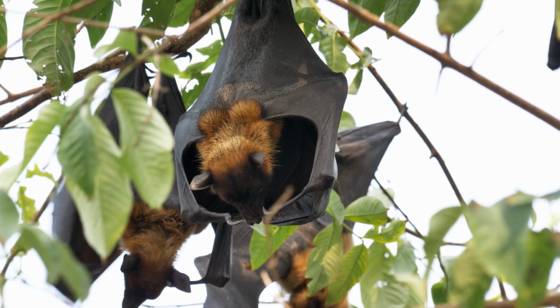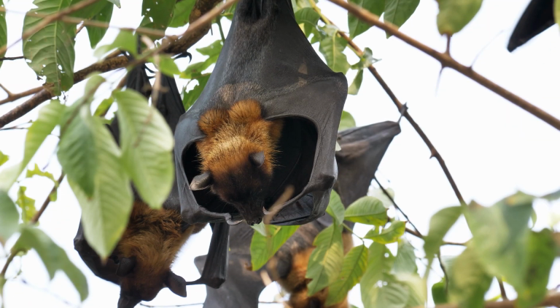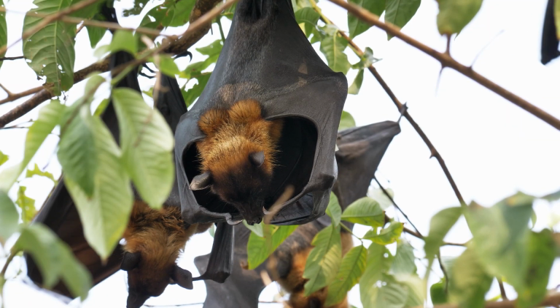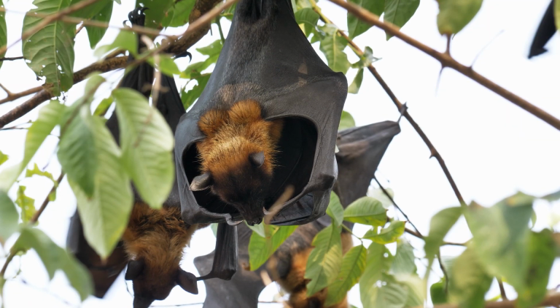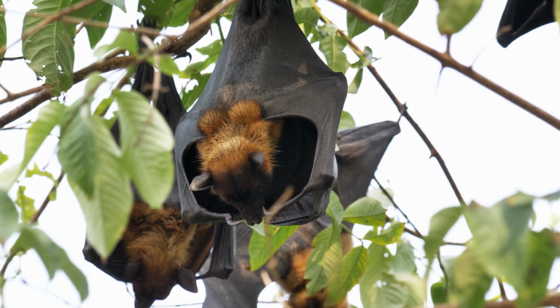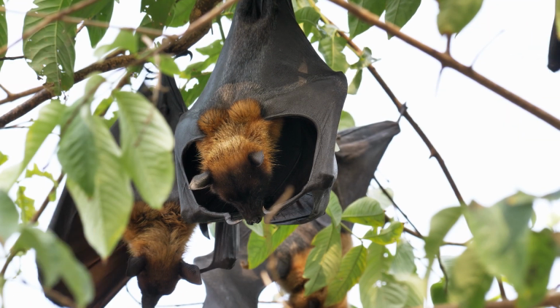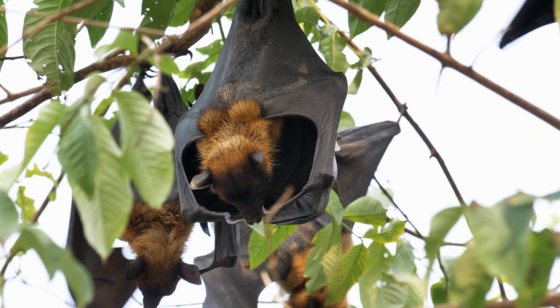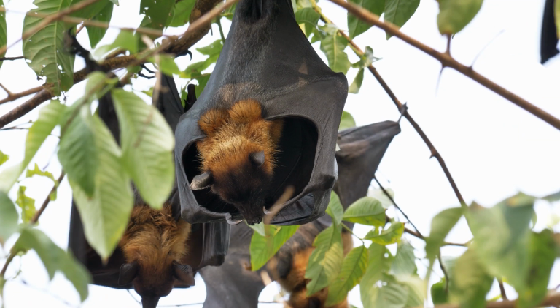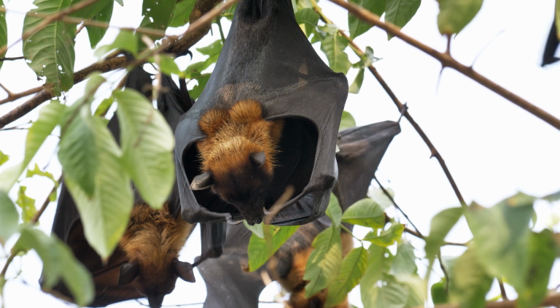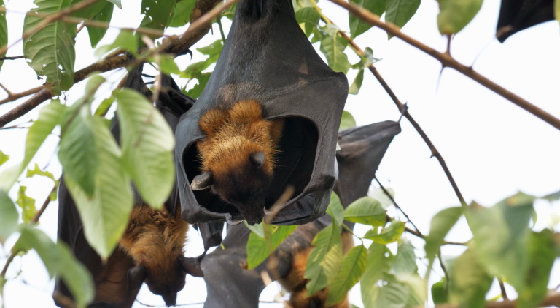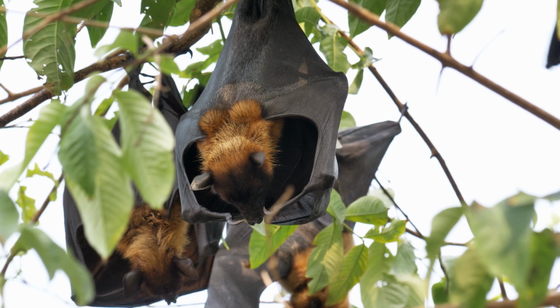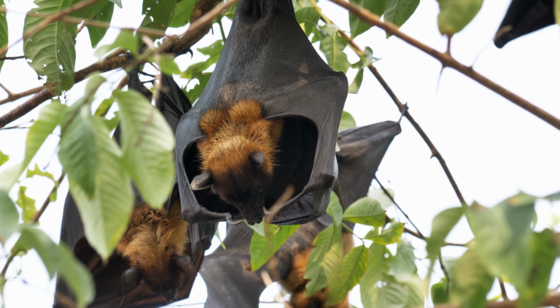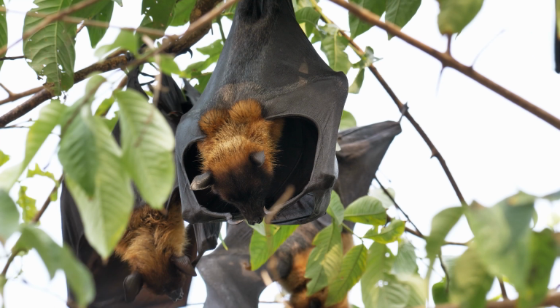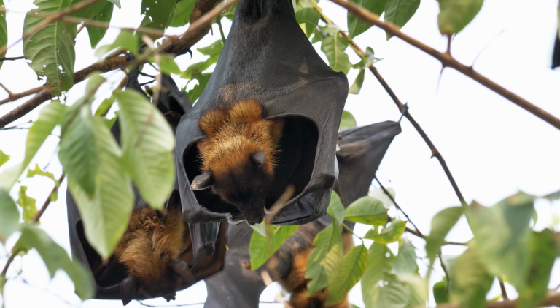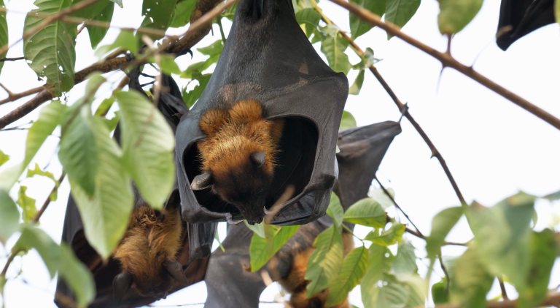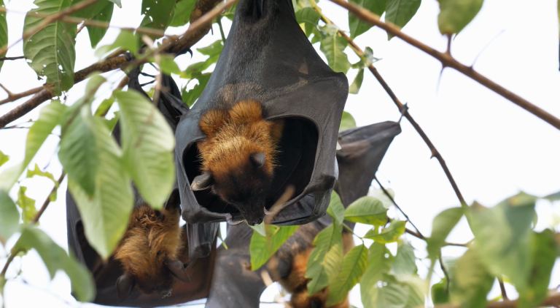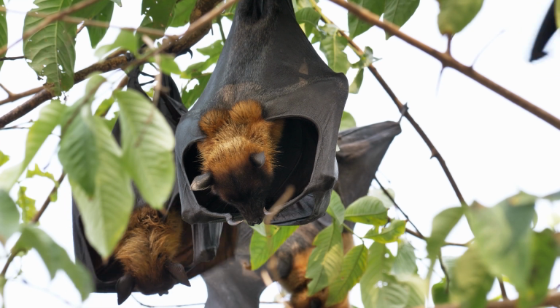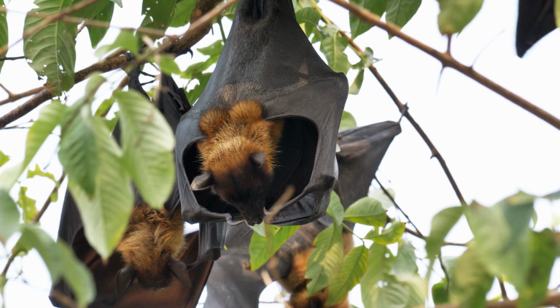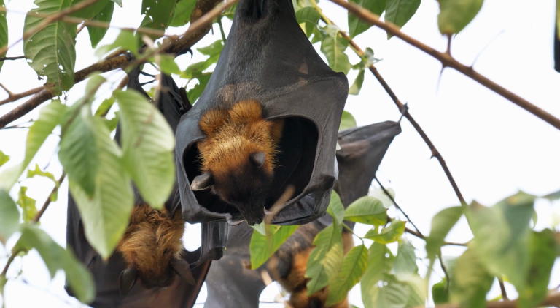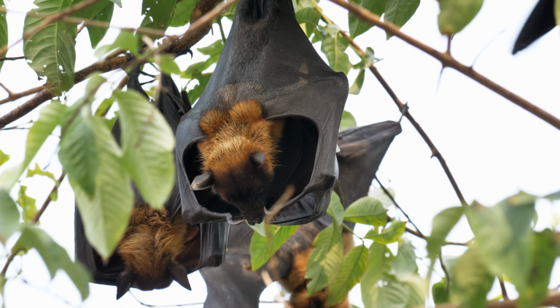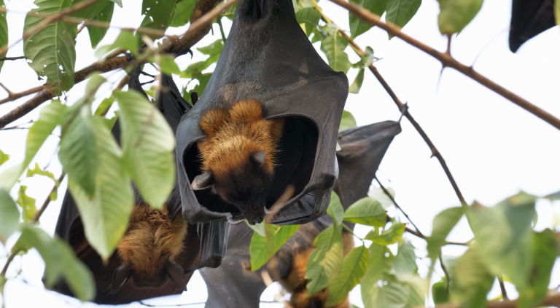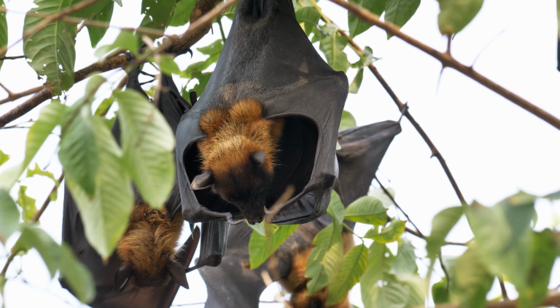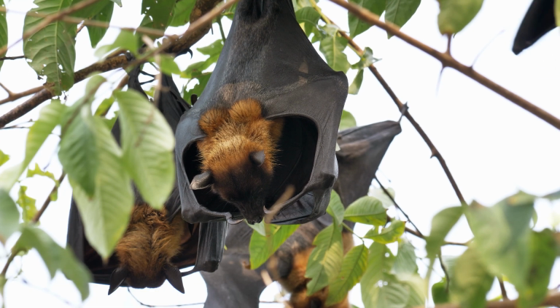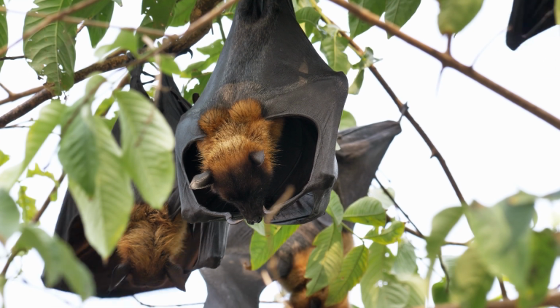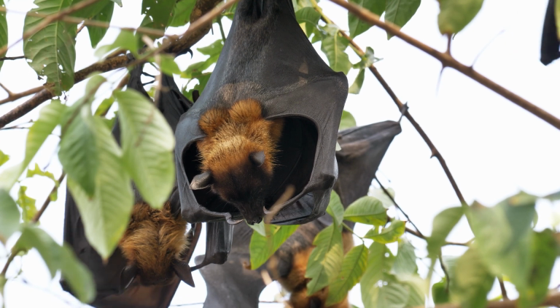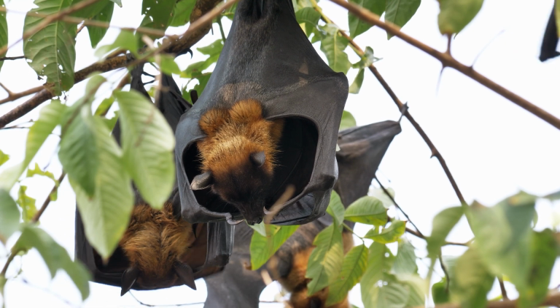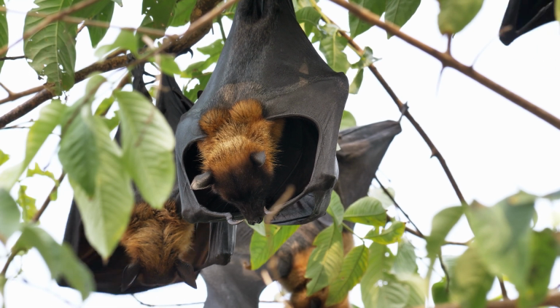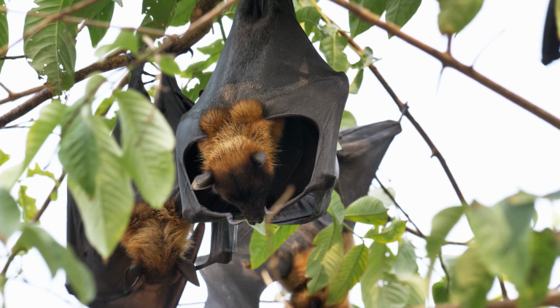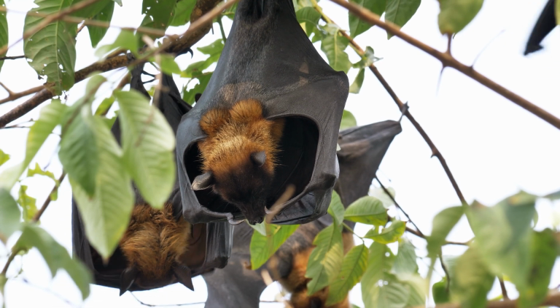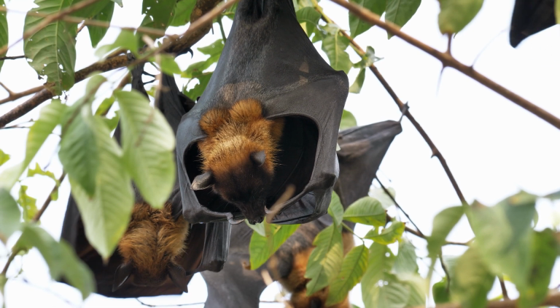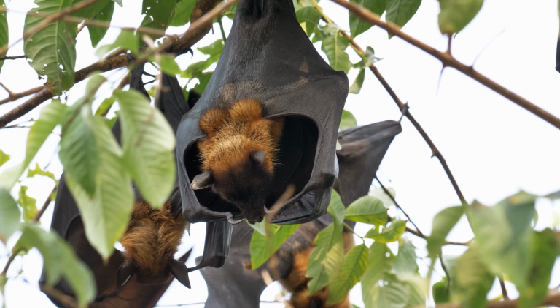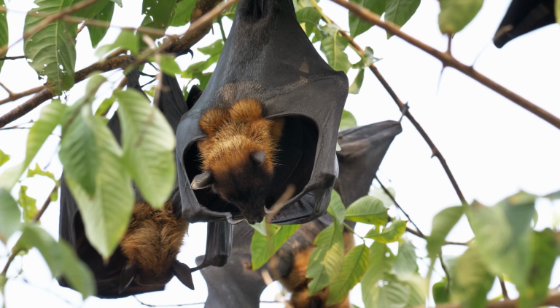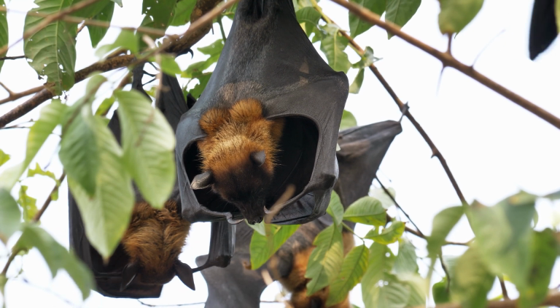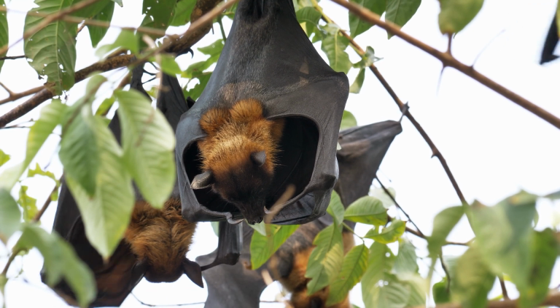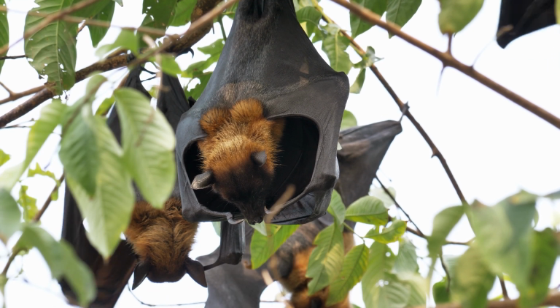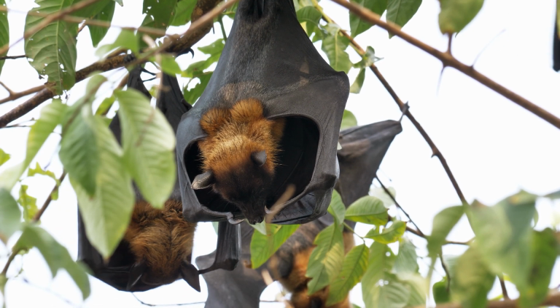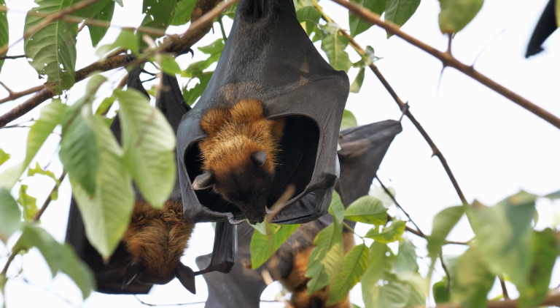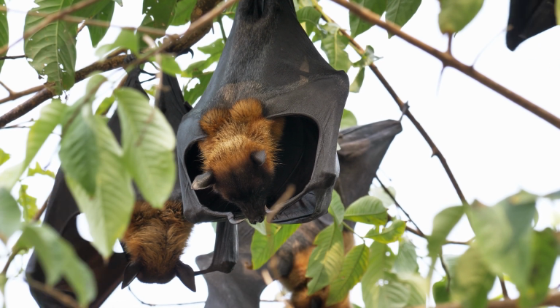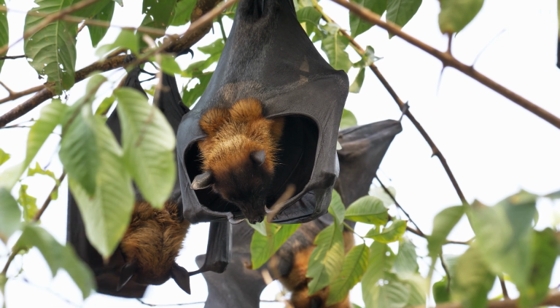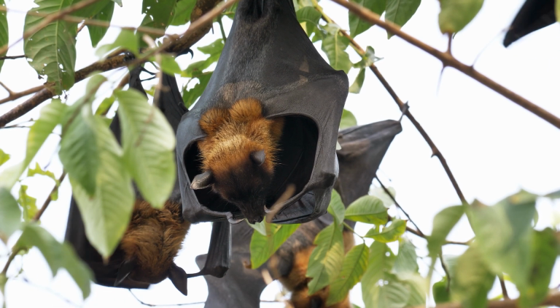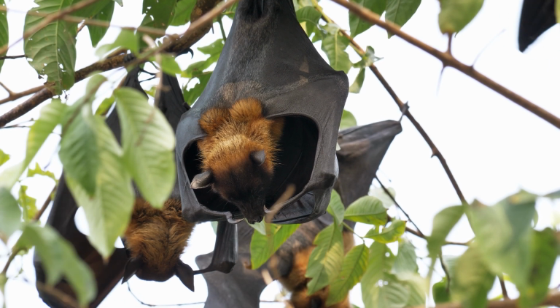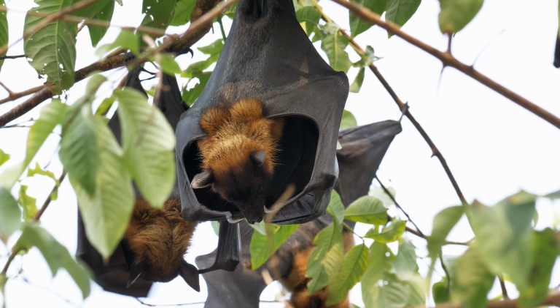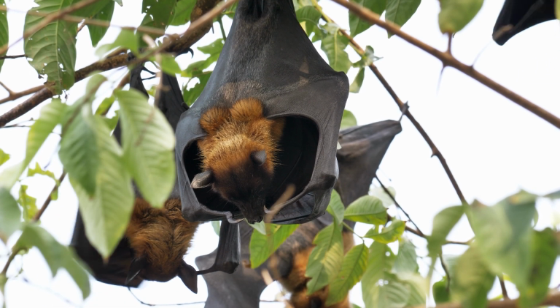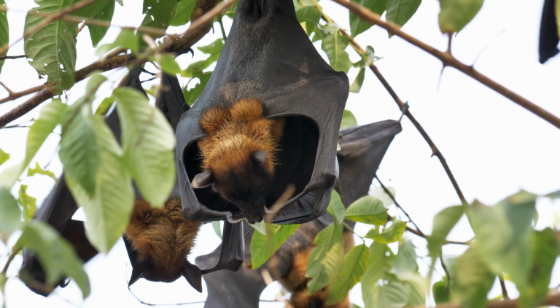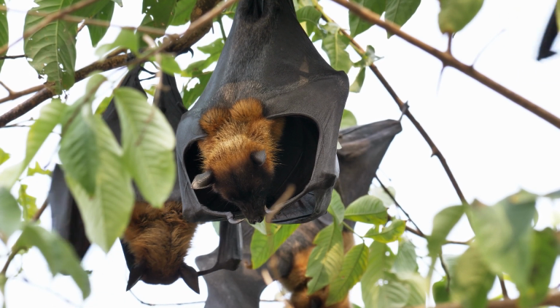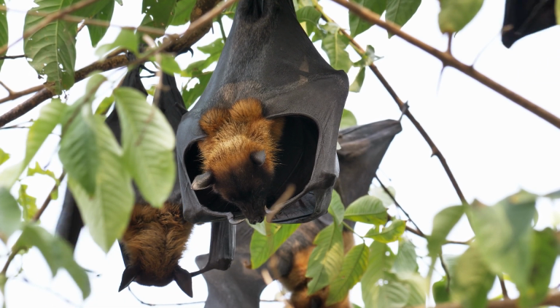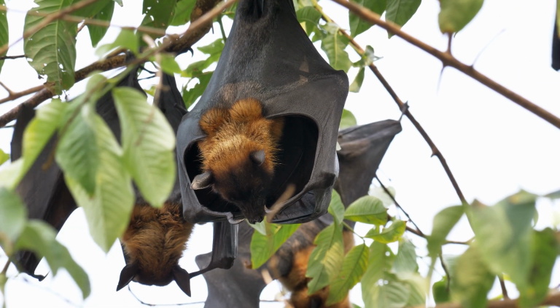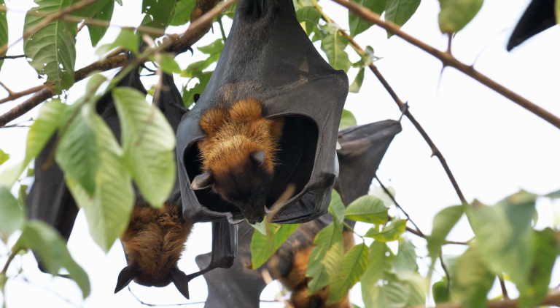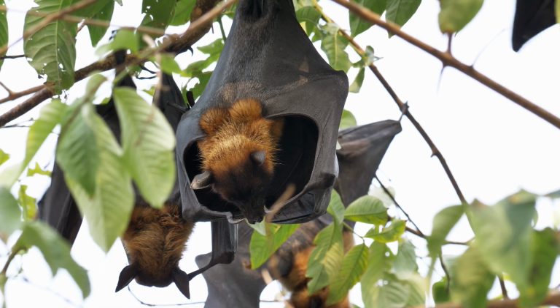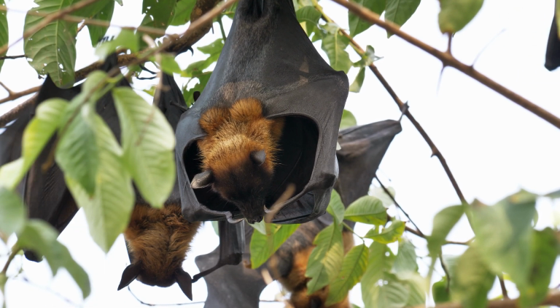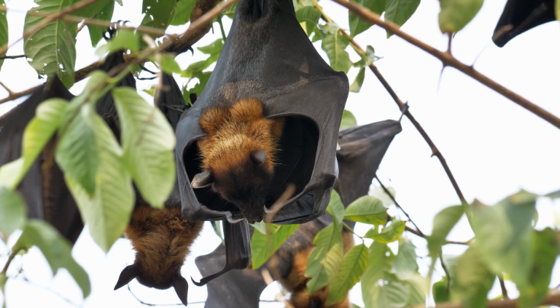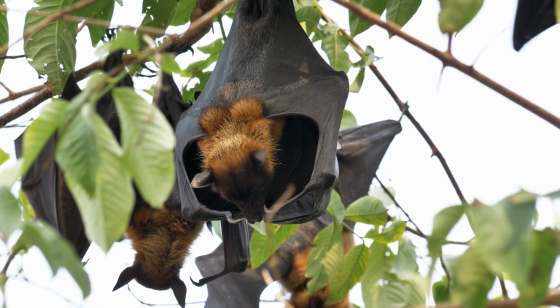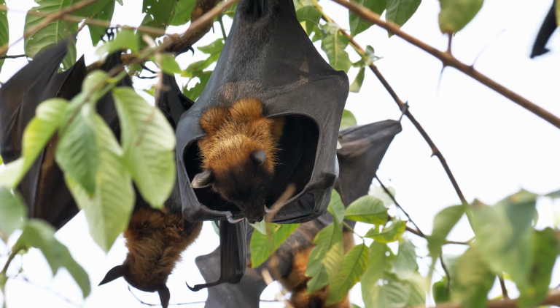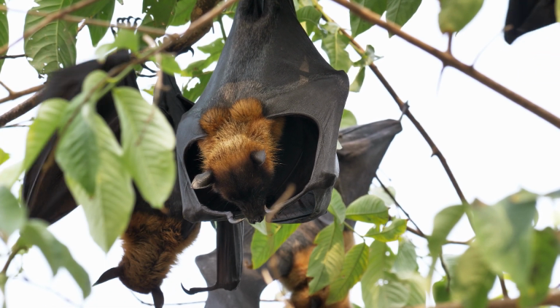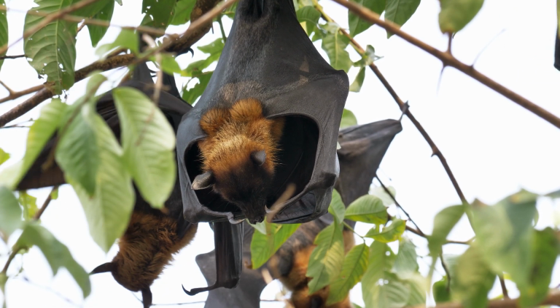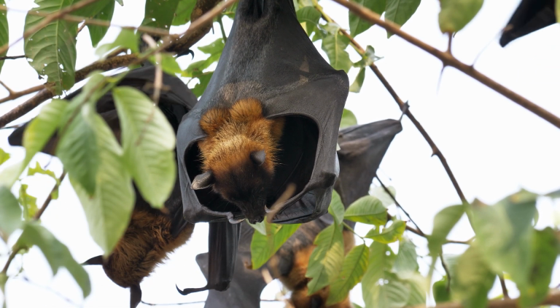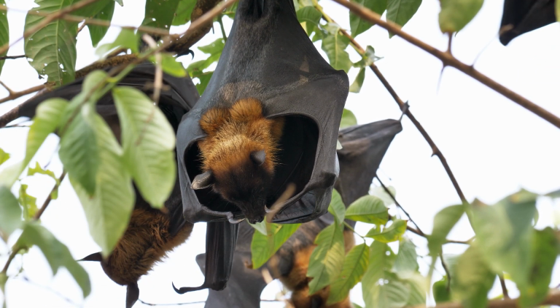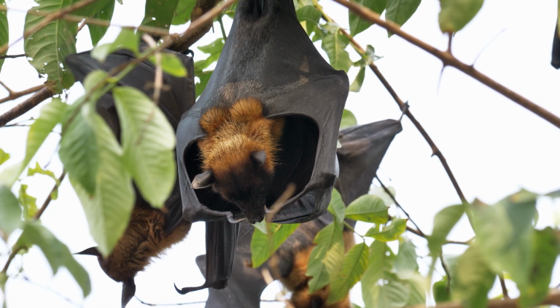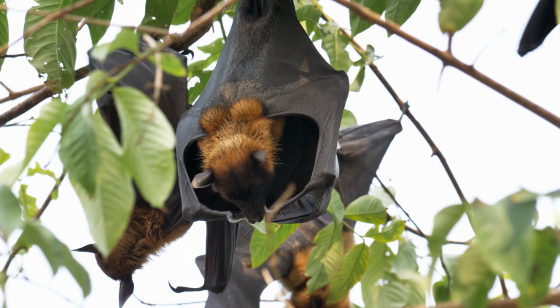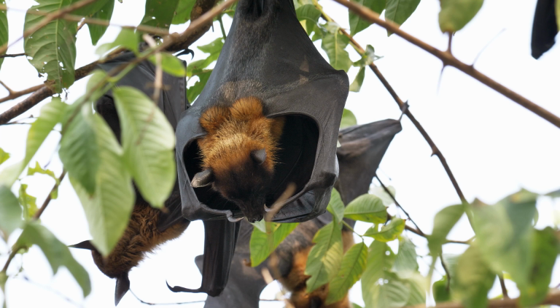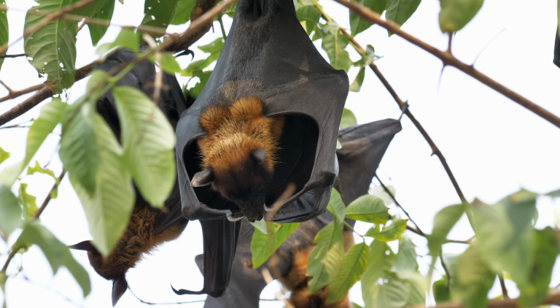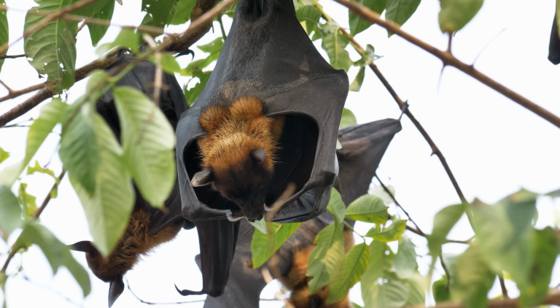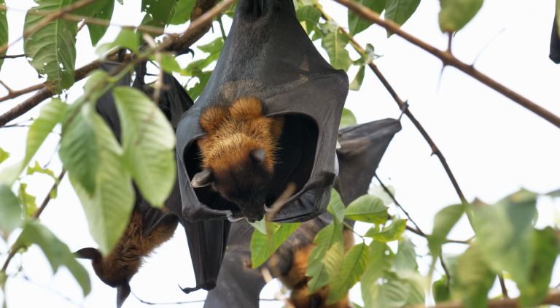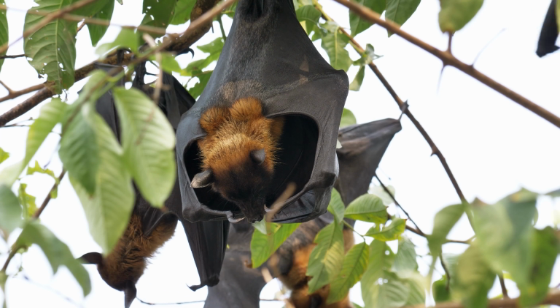However, their role in pollinating crops like durians and dispersing seeds for timber trees underscores their economic value.